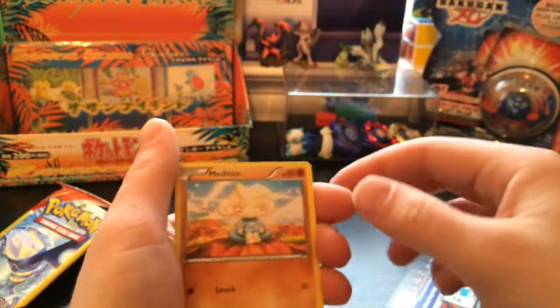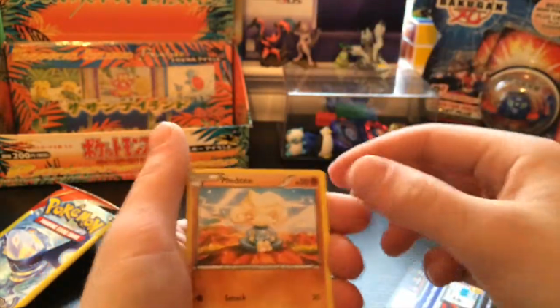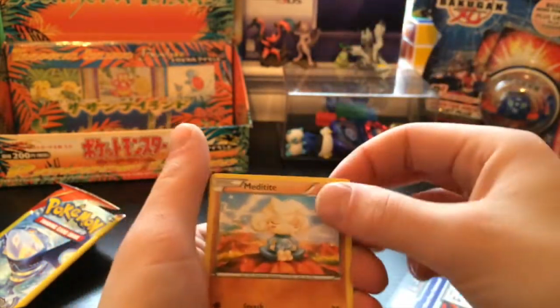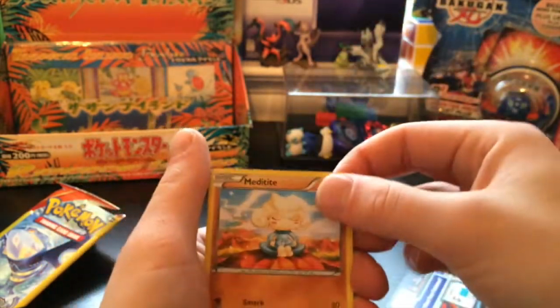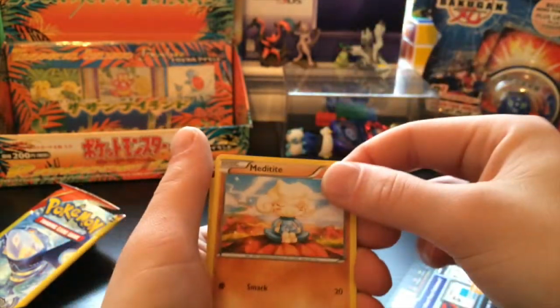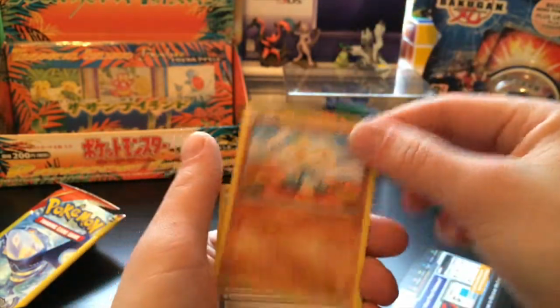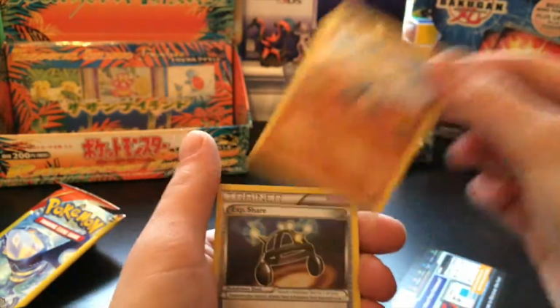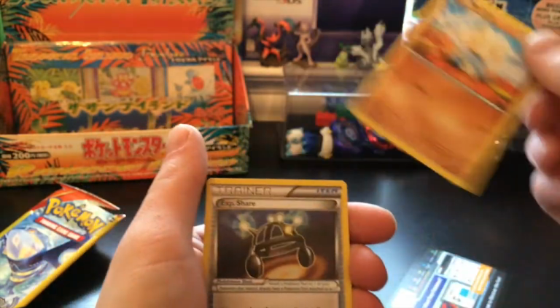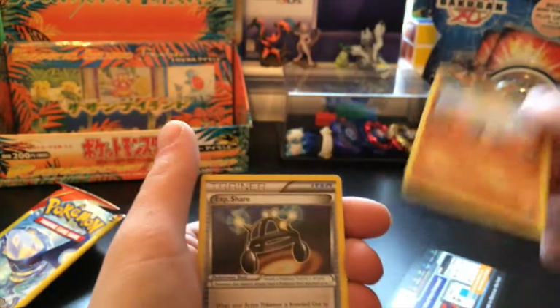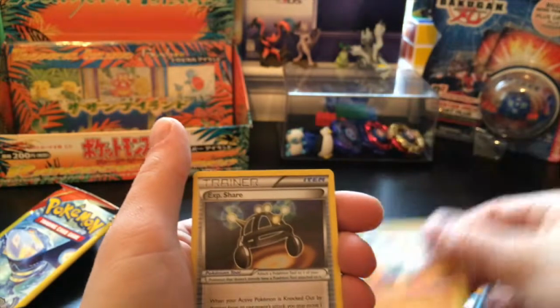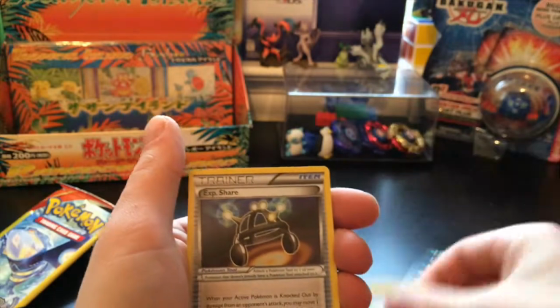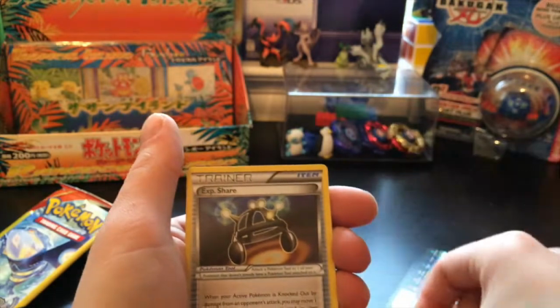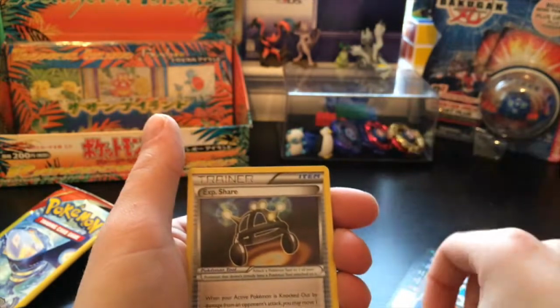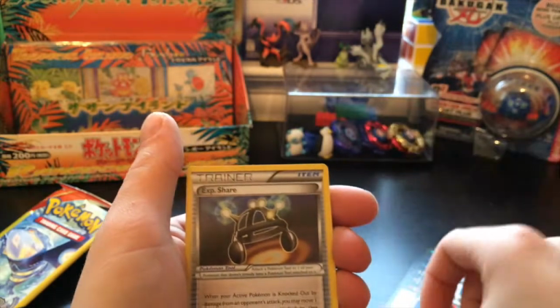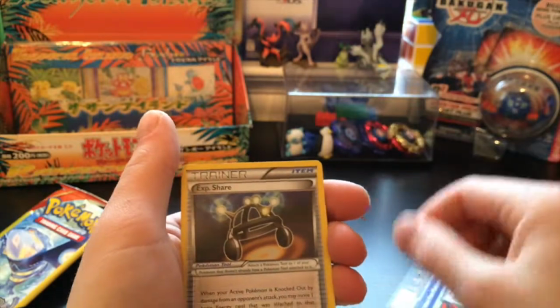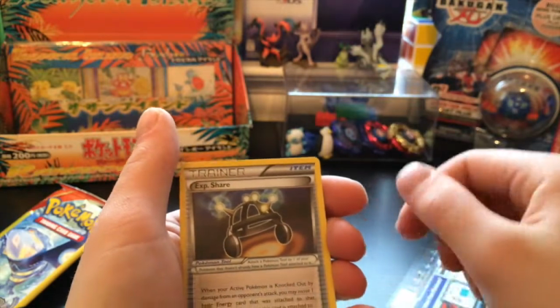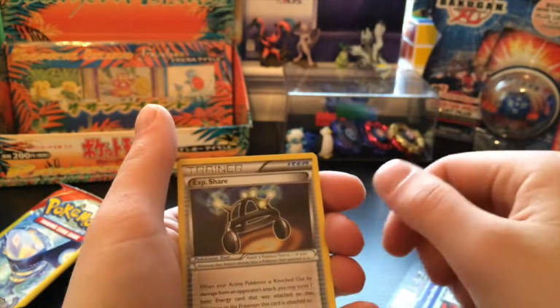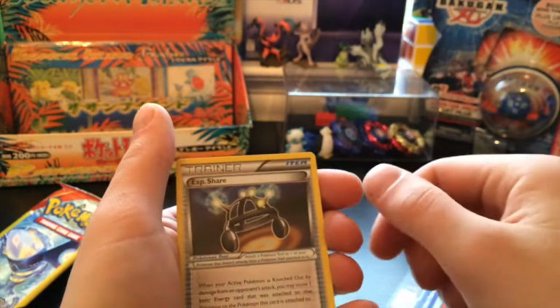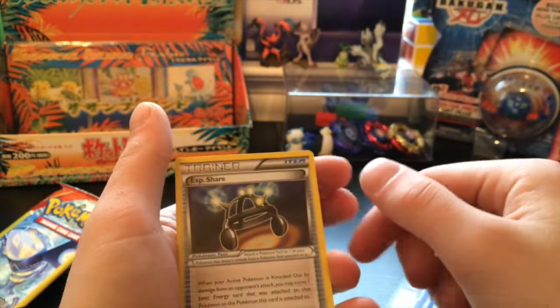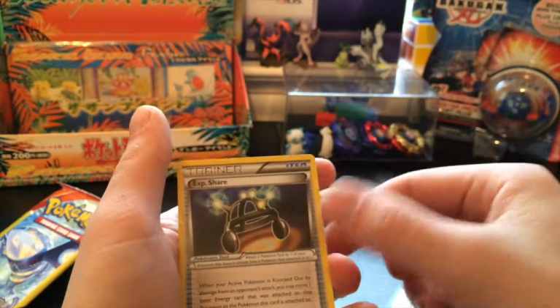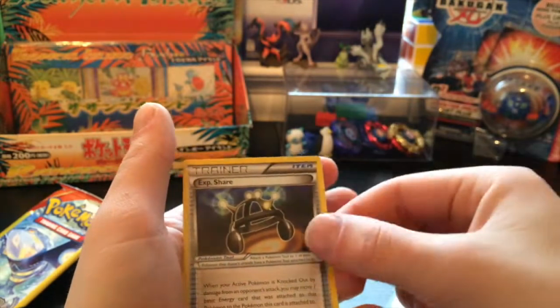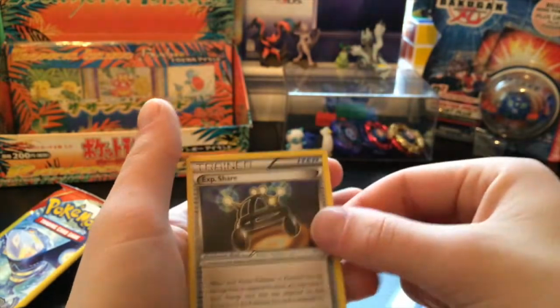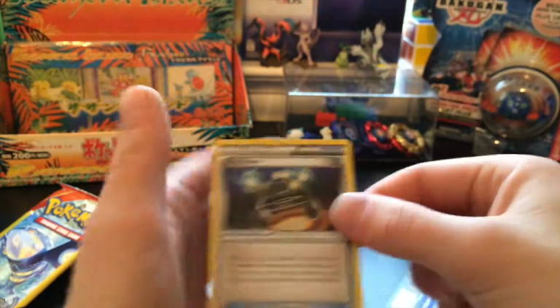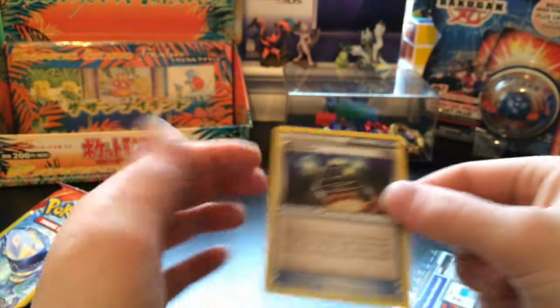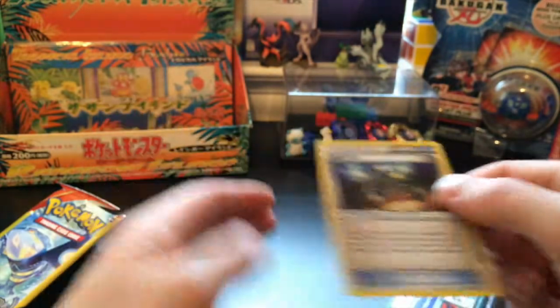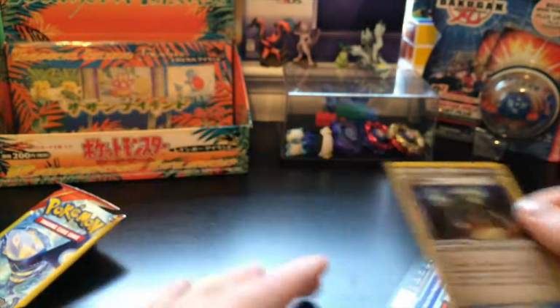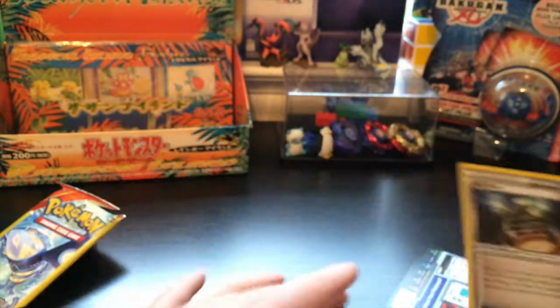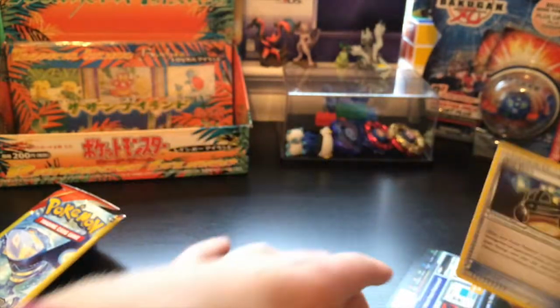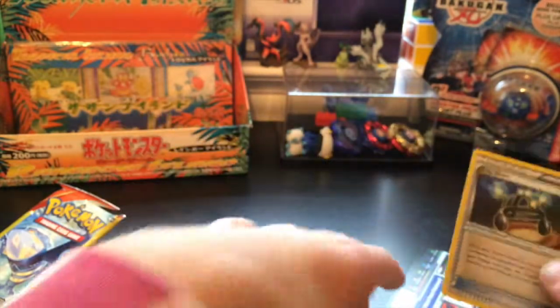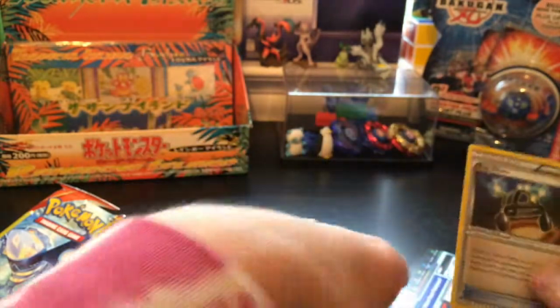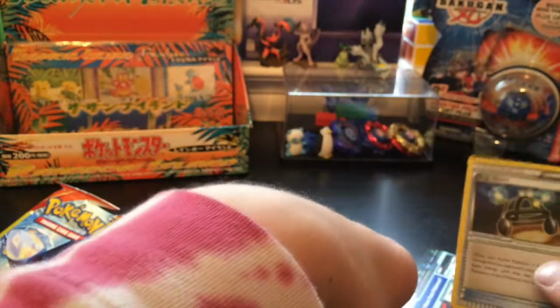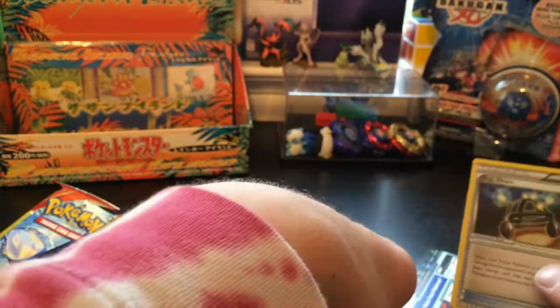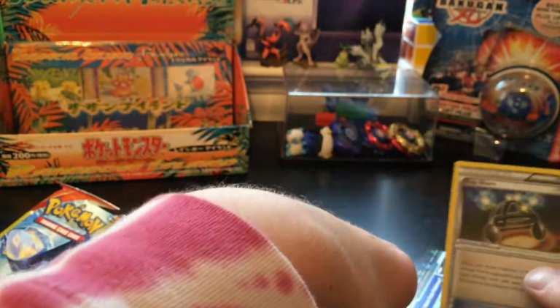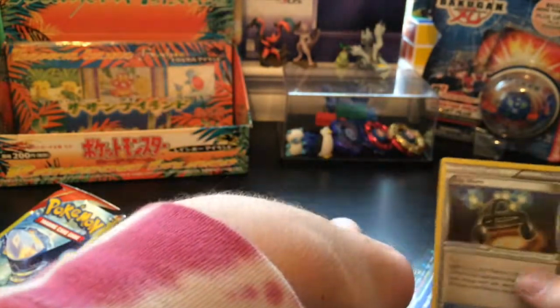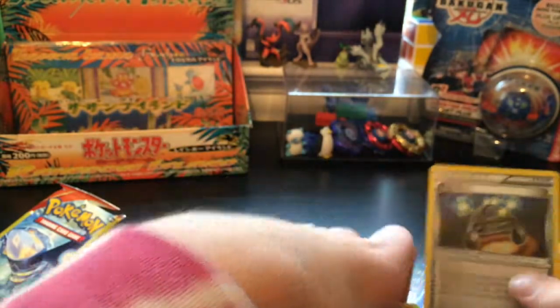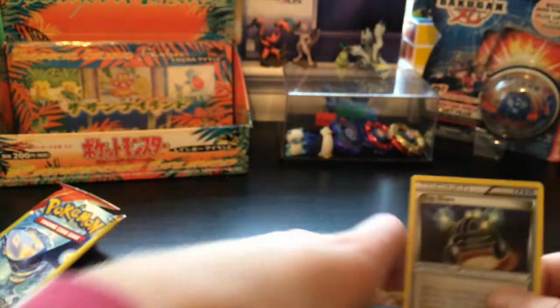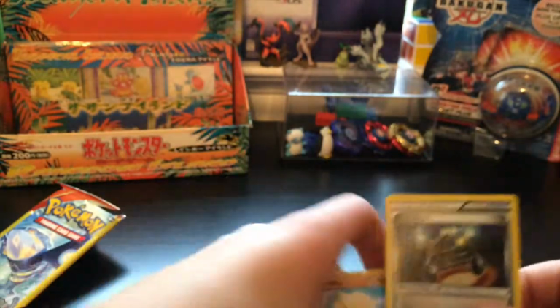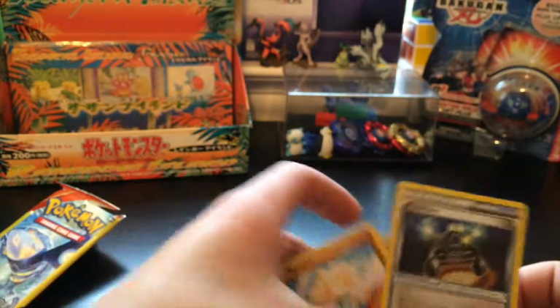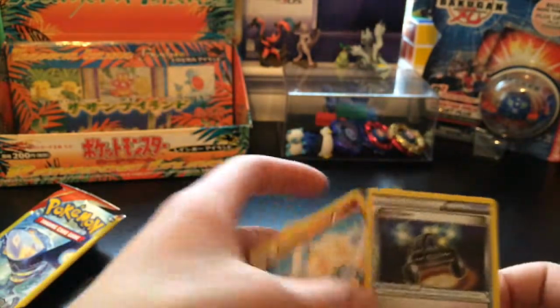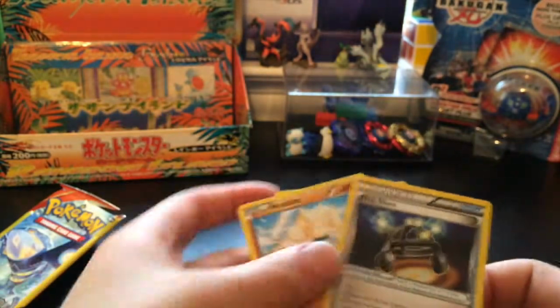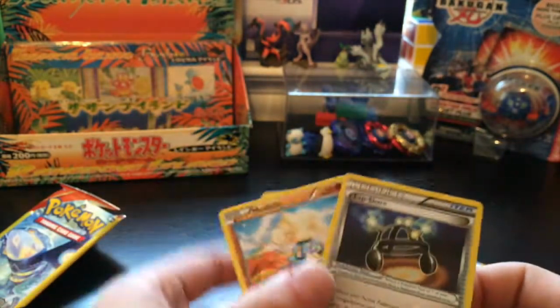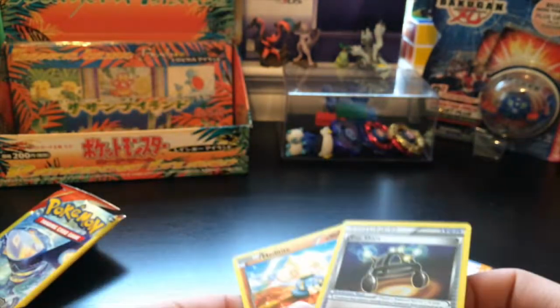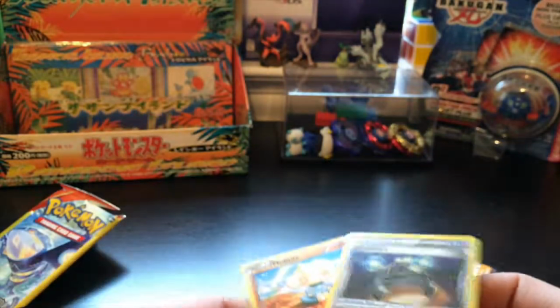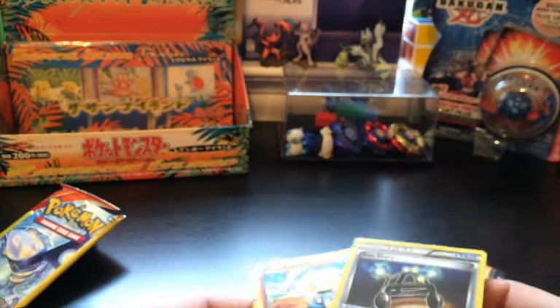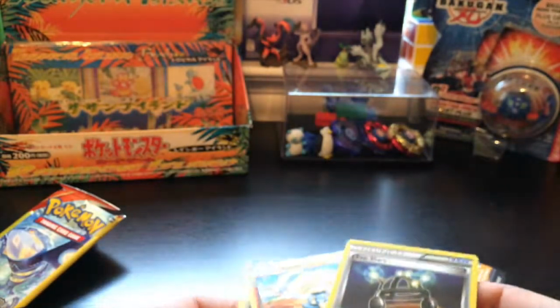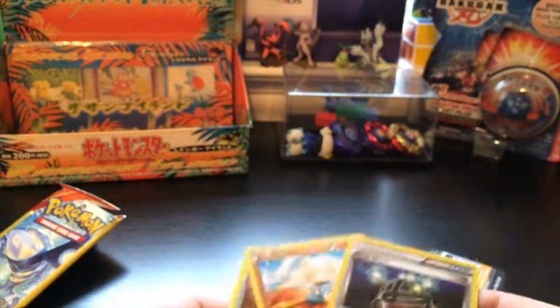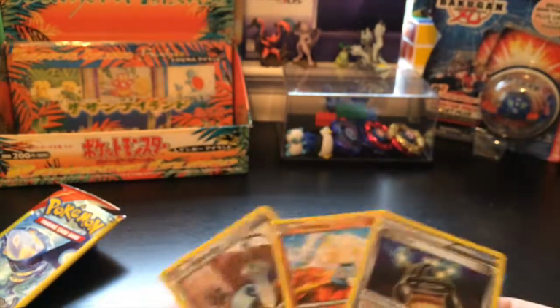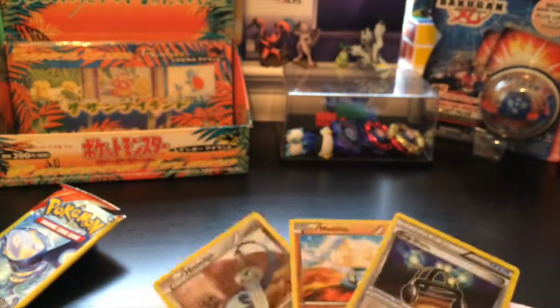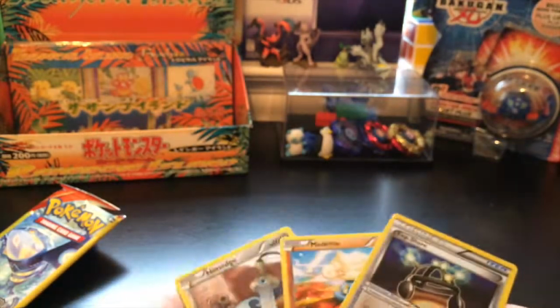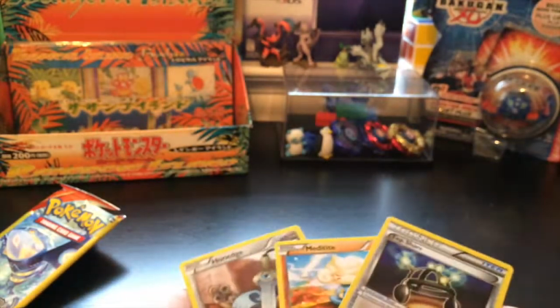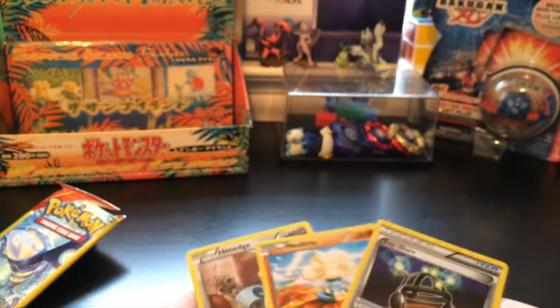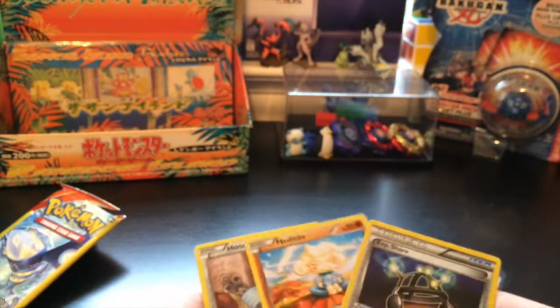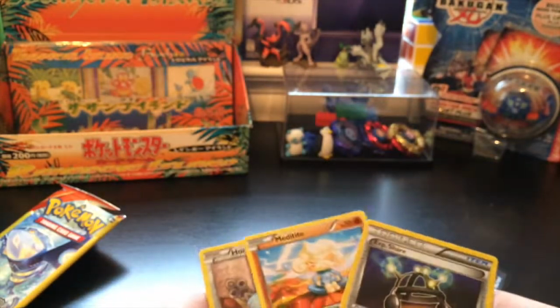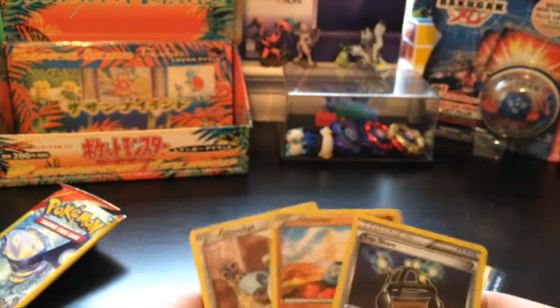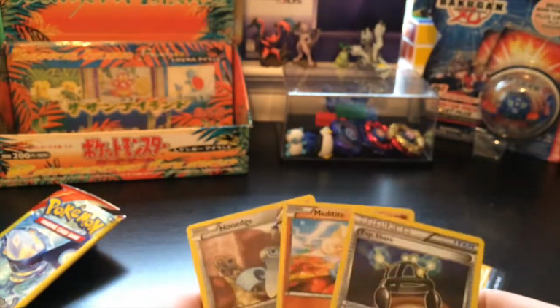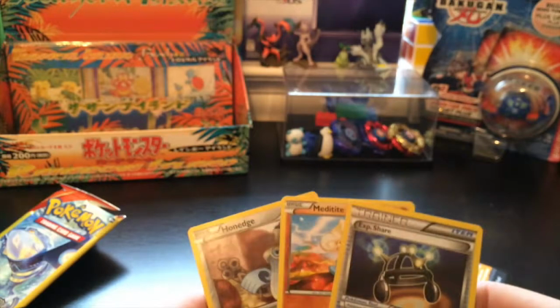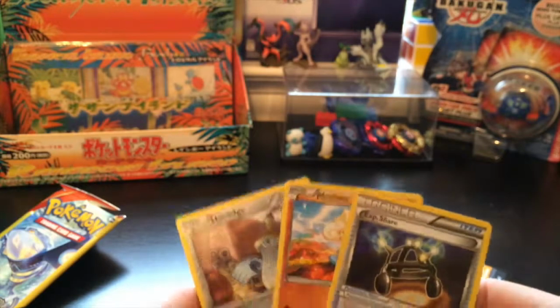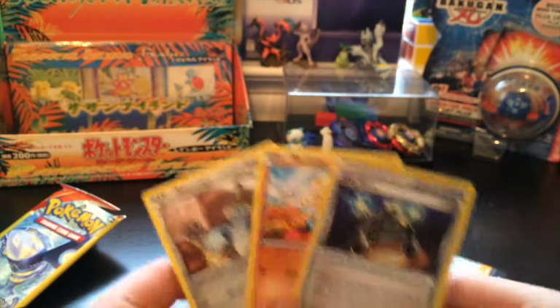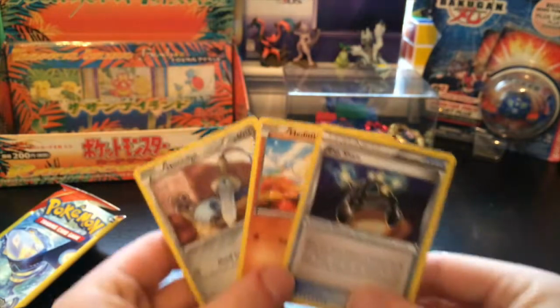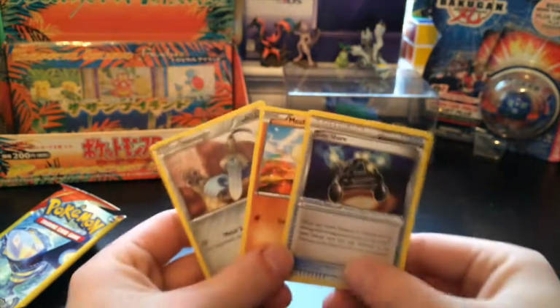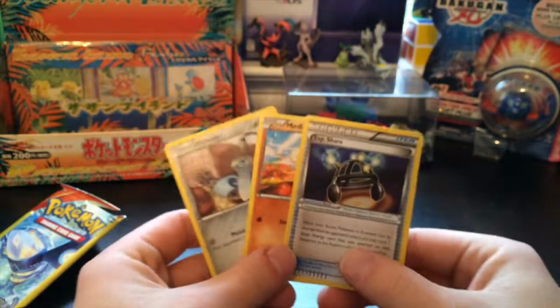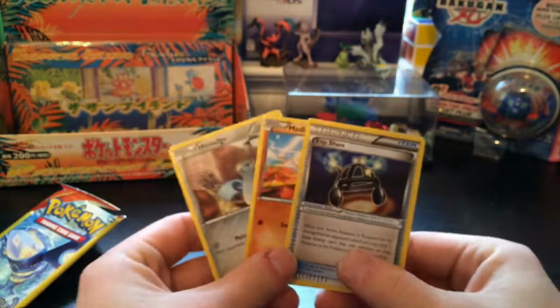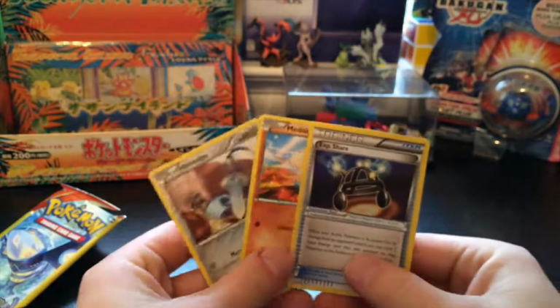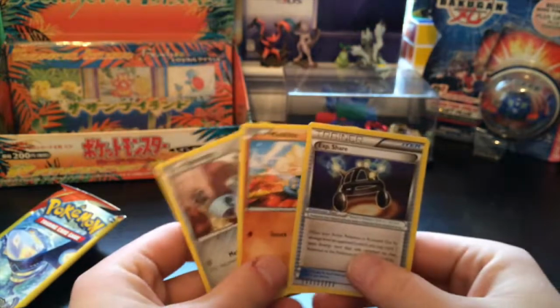Starting it off we got a Hone Edge, a Metatite, and an EXP Share. So none of these were holo. Kind of what I get.